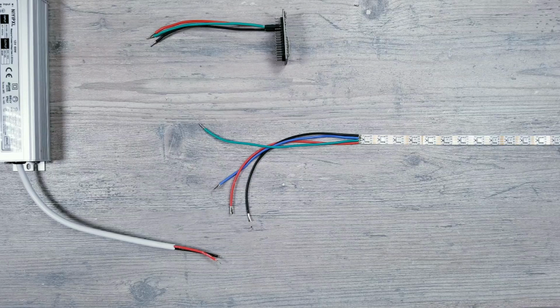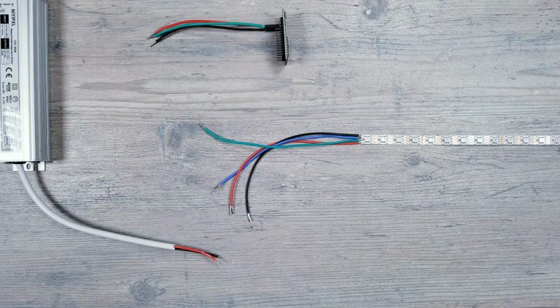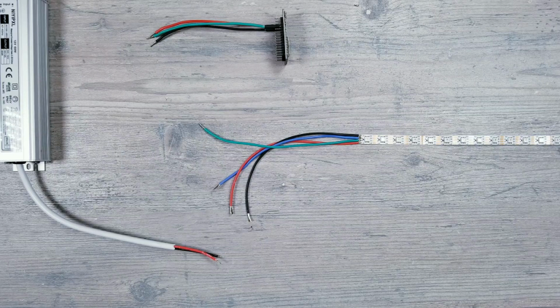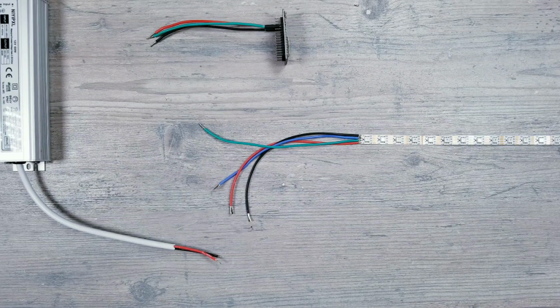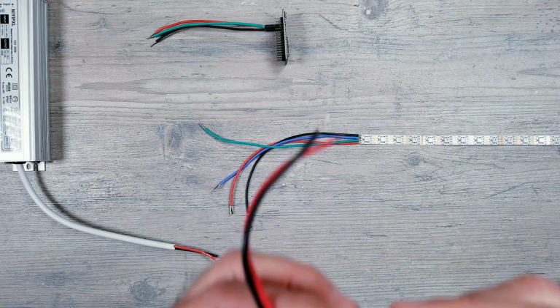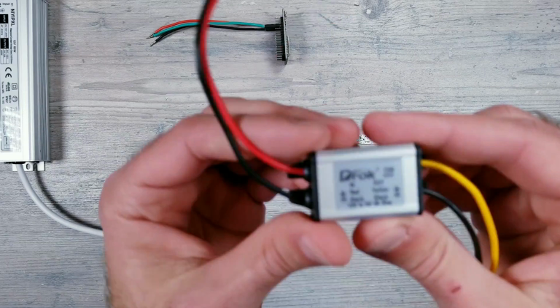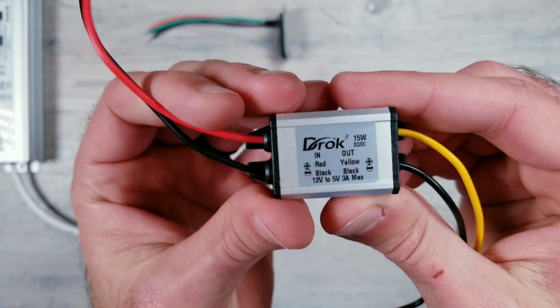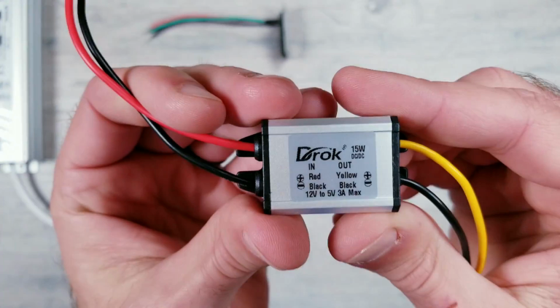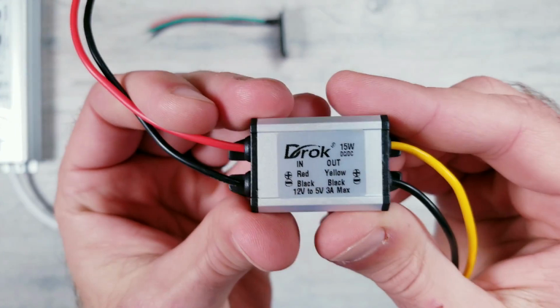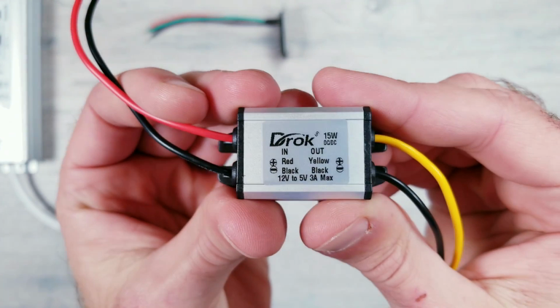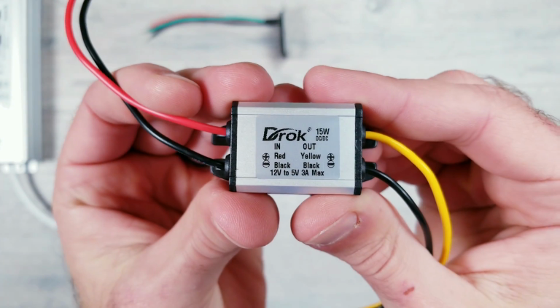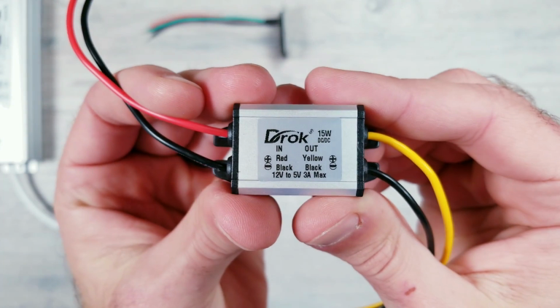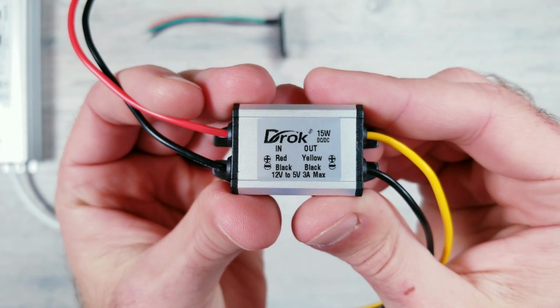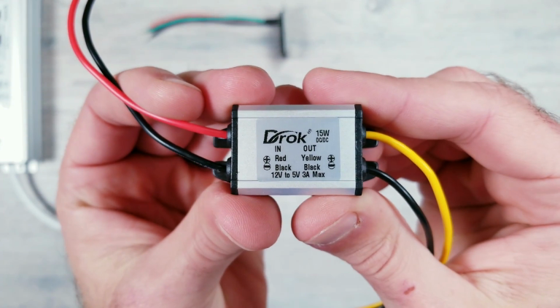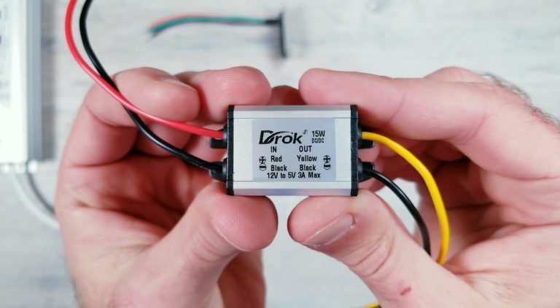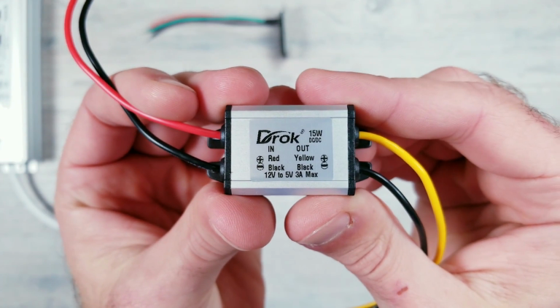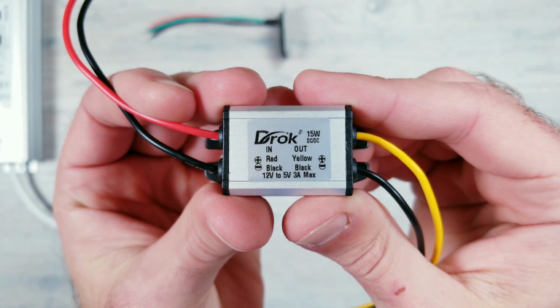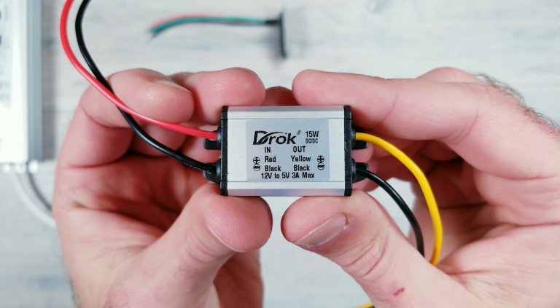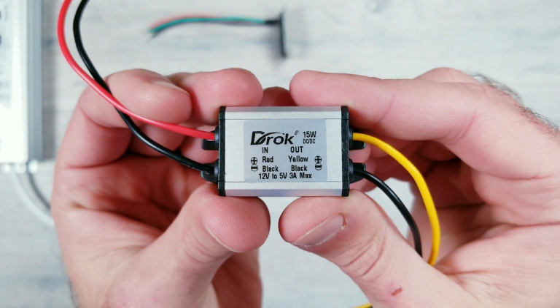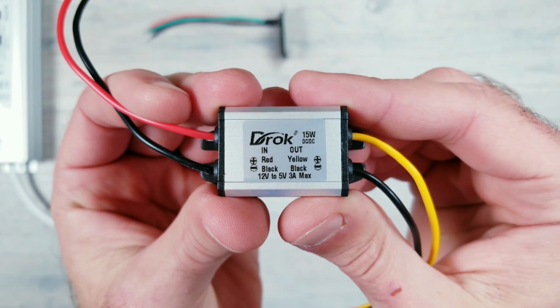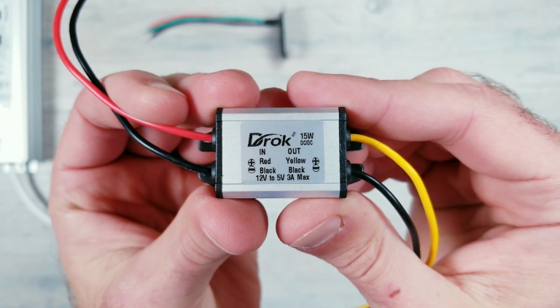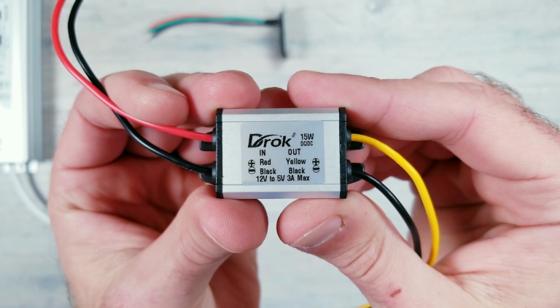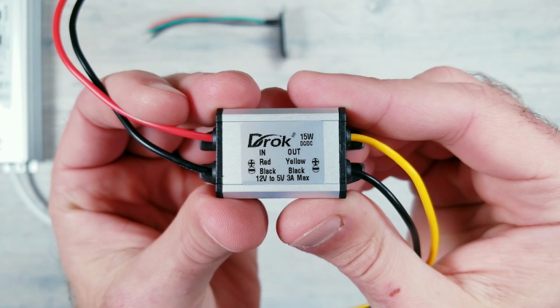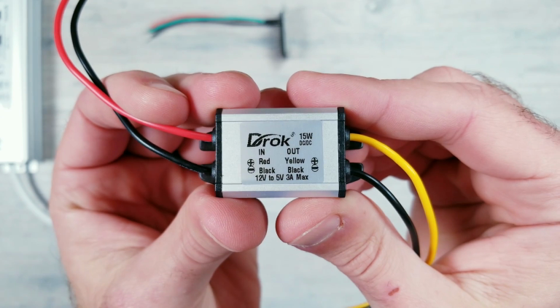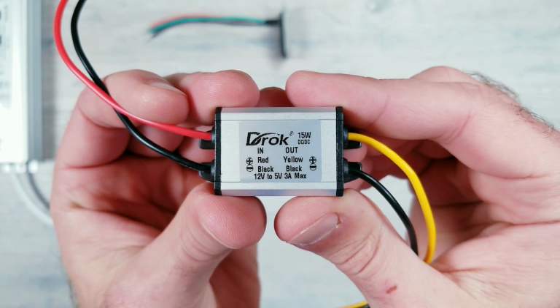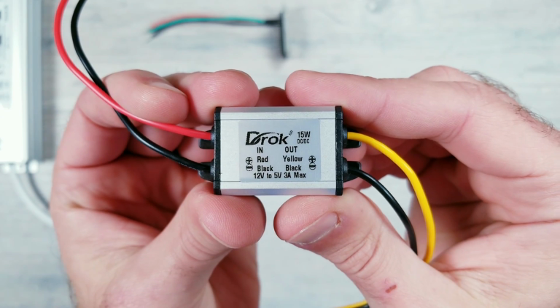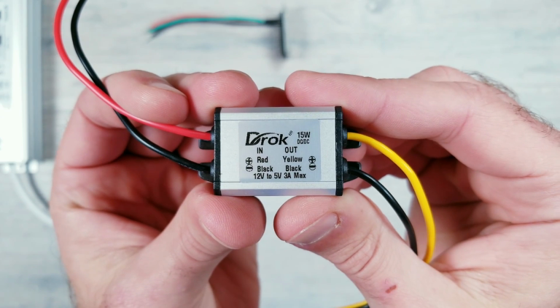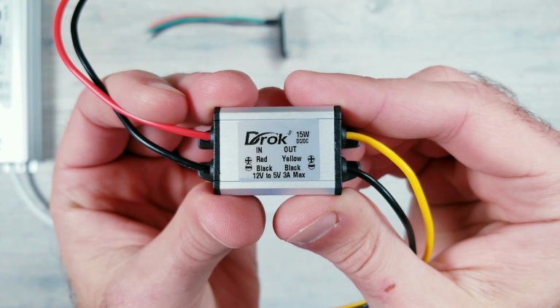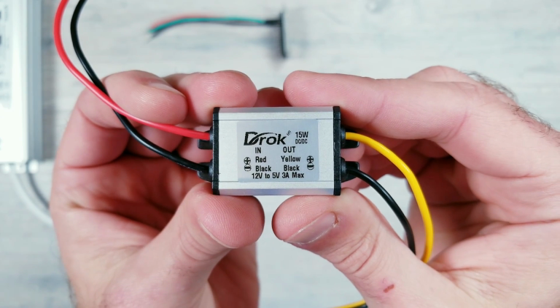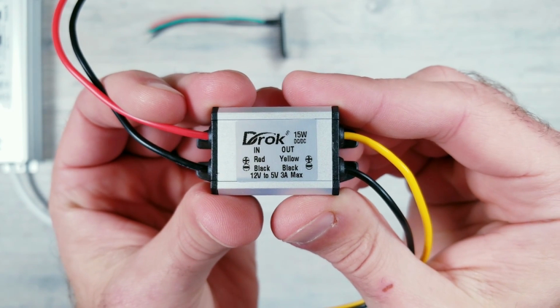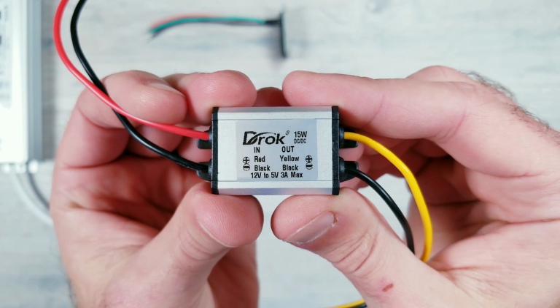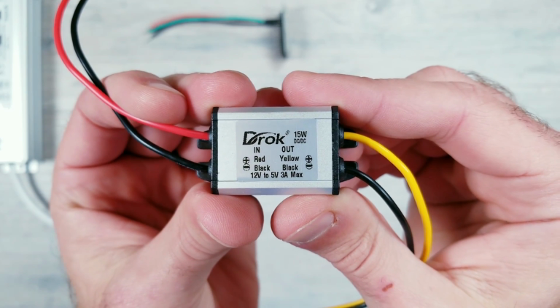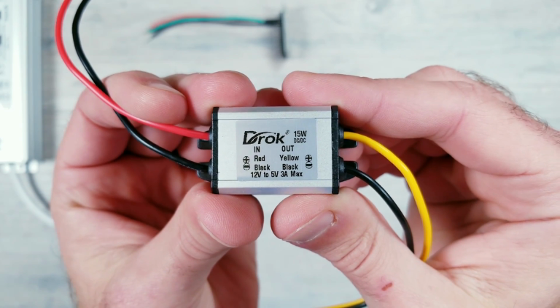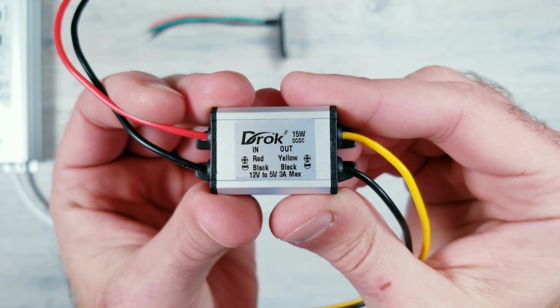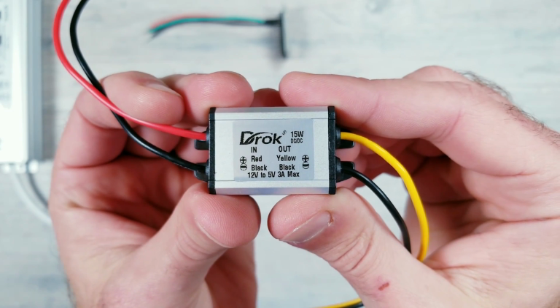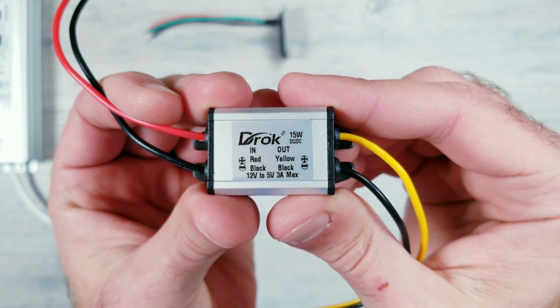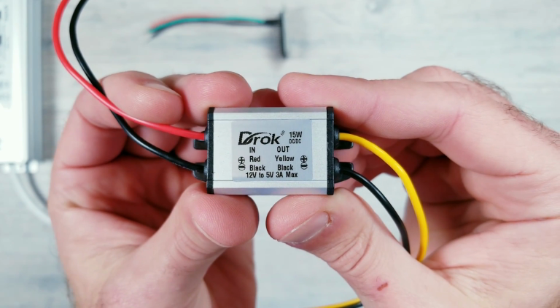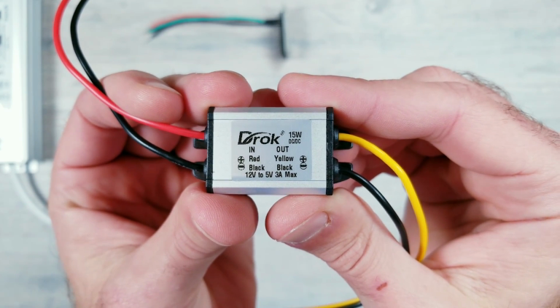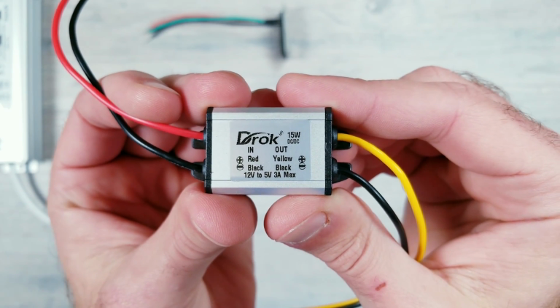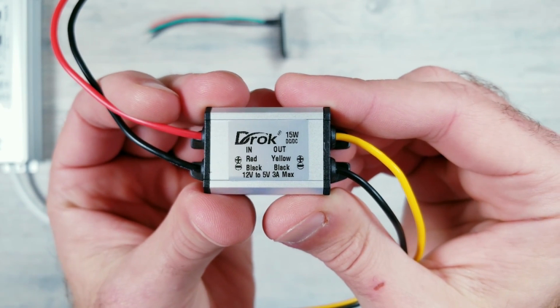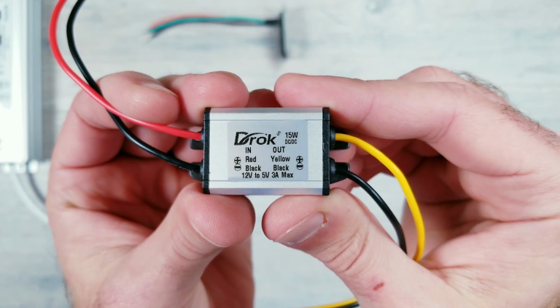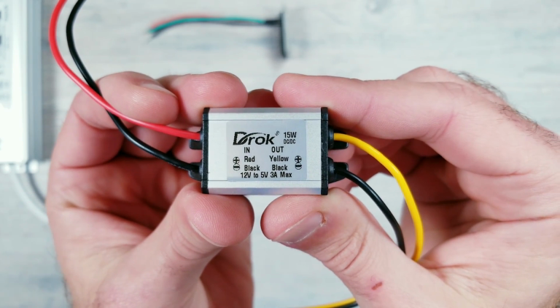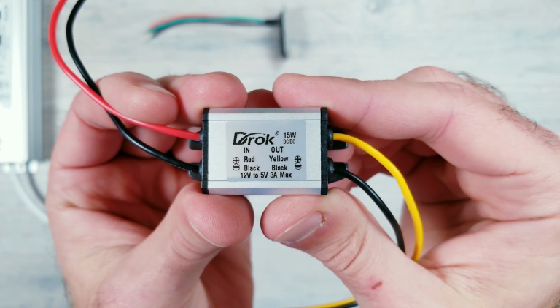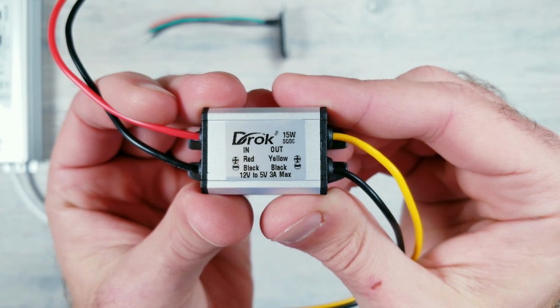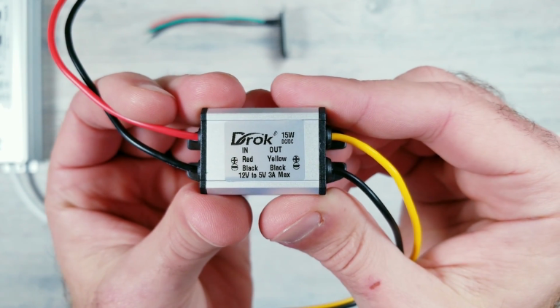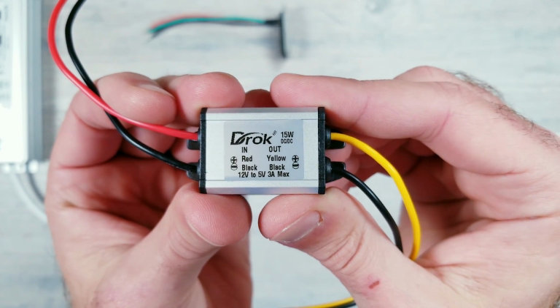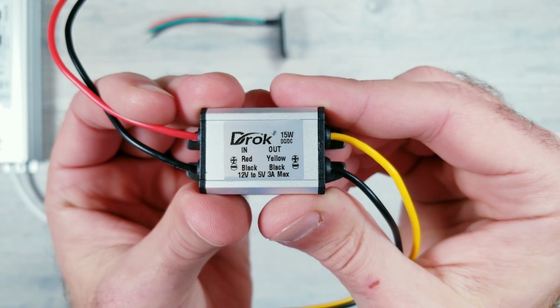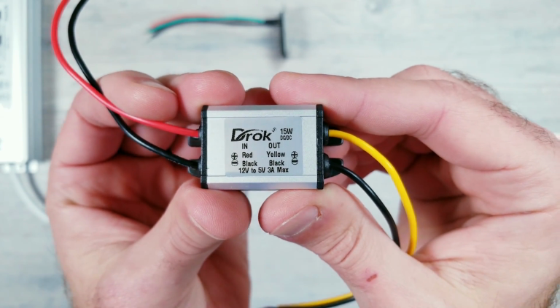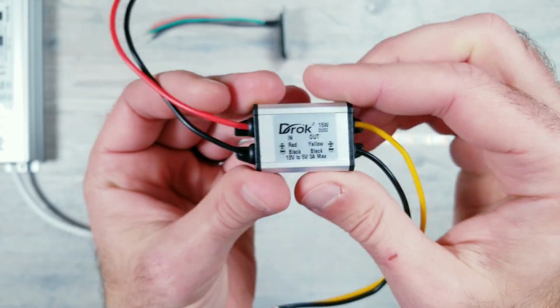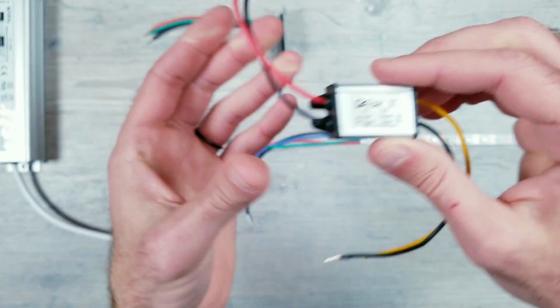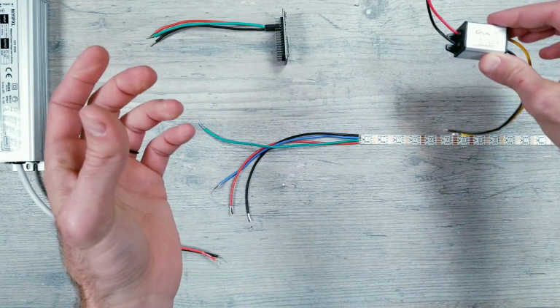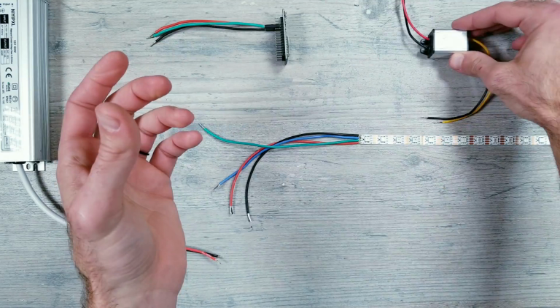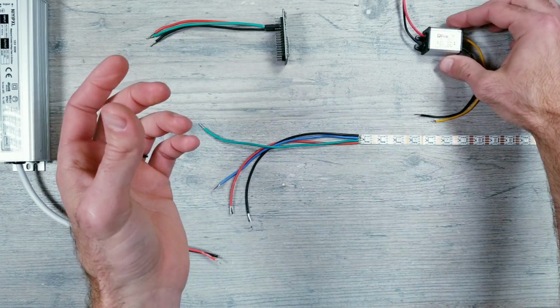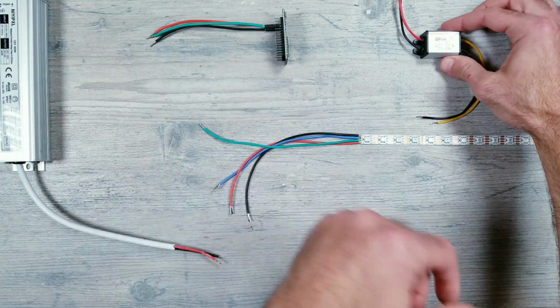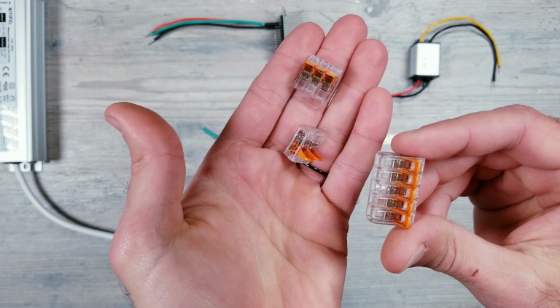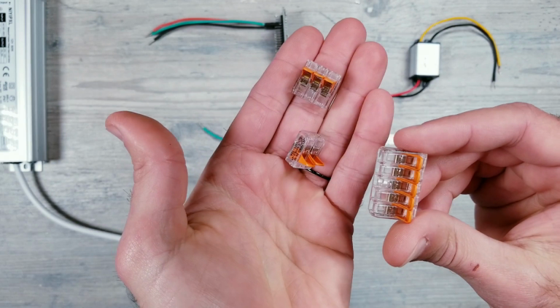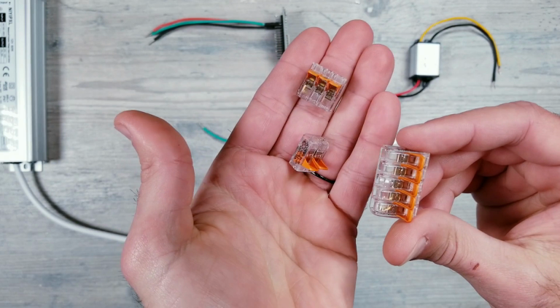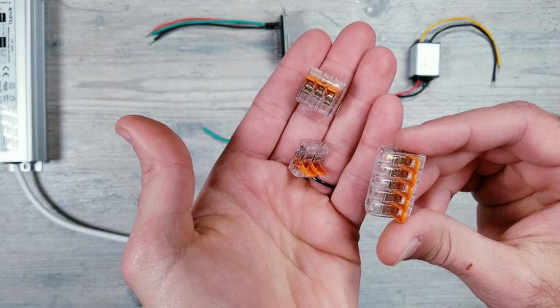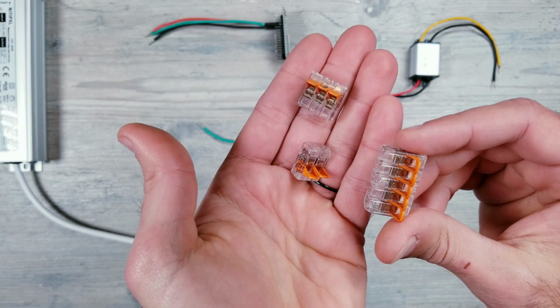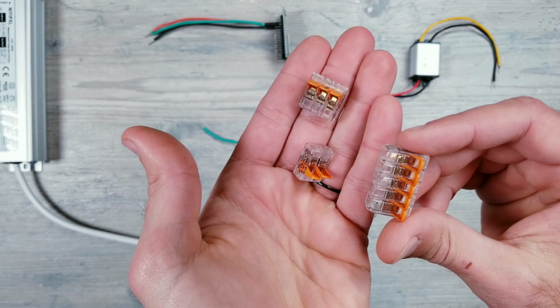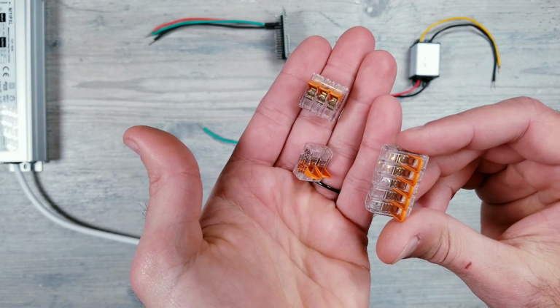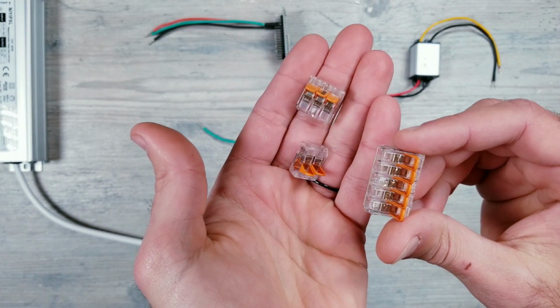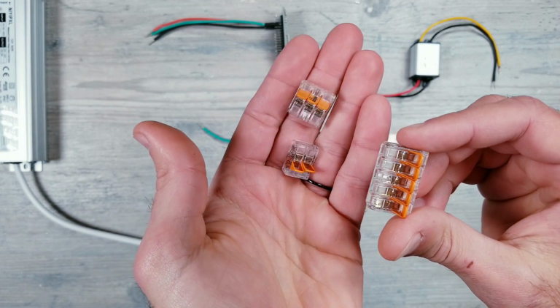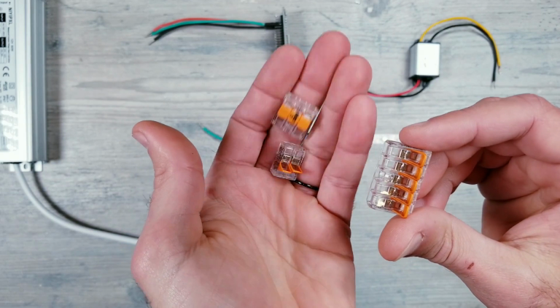And finally, since our ESP board can't use the same 12-volt supply that the lights need, I'll be using this simple 12-to-5-volt converter. So to get everything wired up, I'll be using these WEGO connectors.